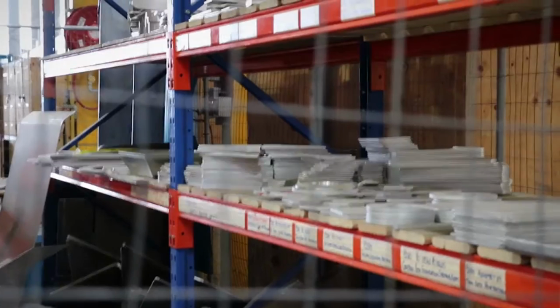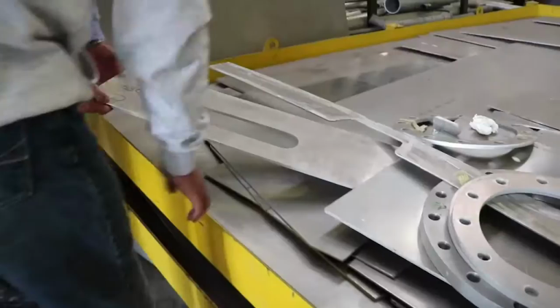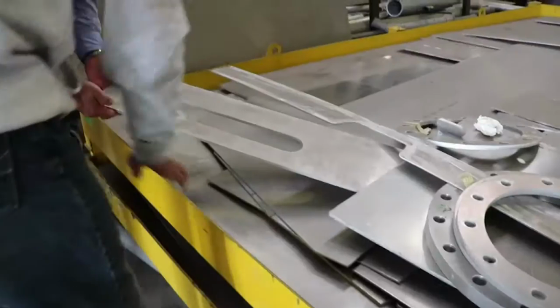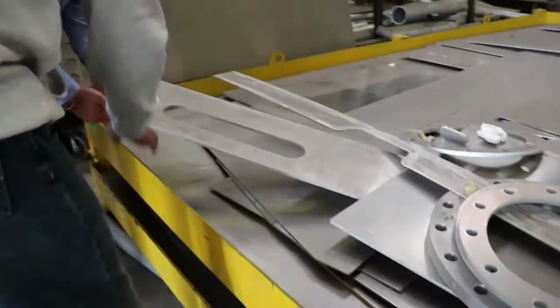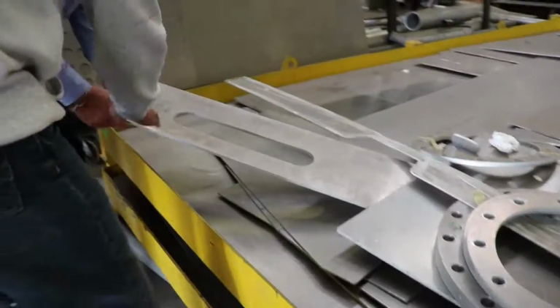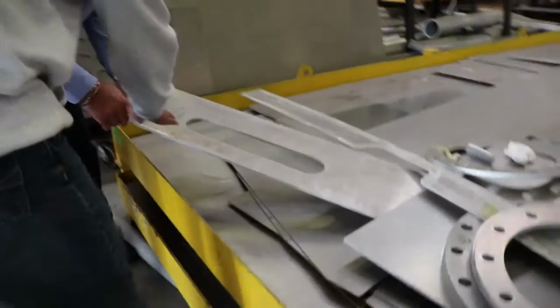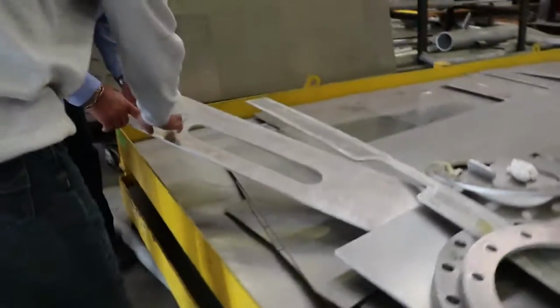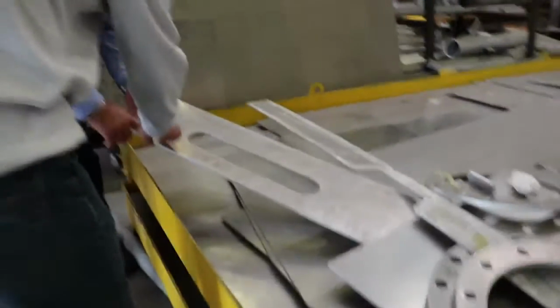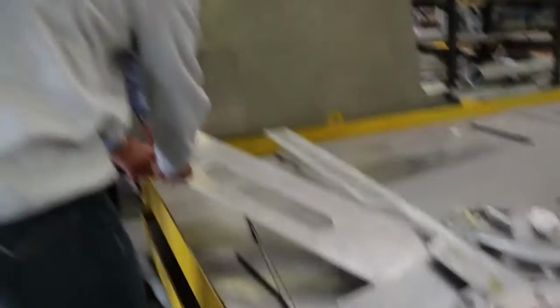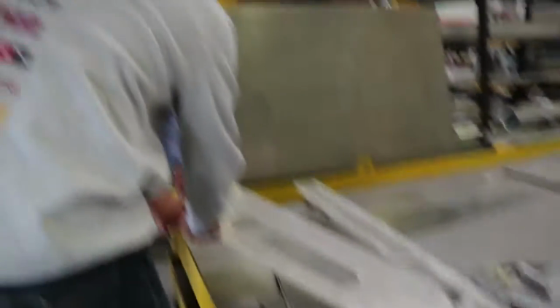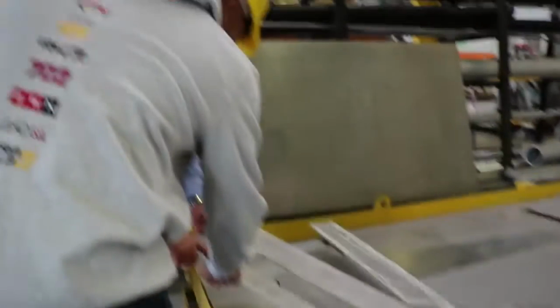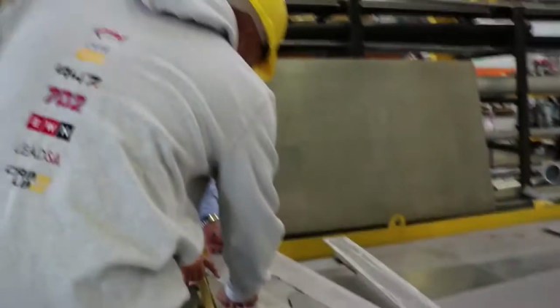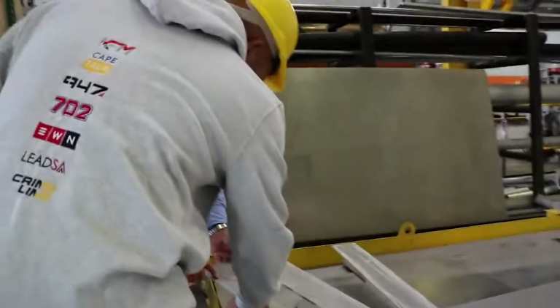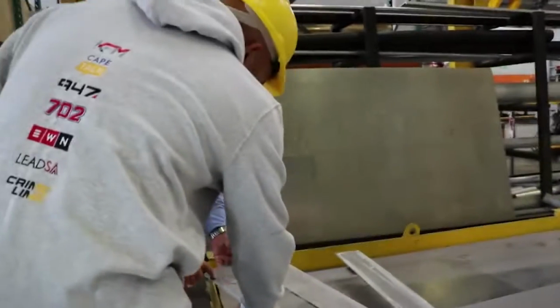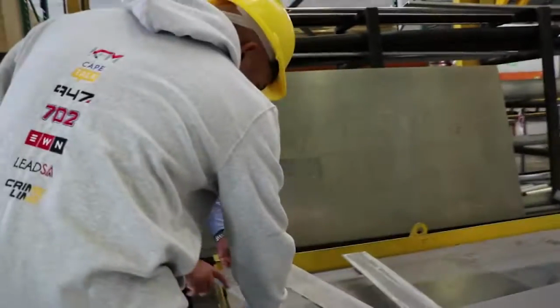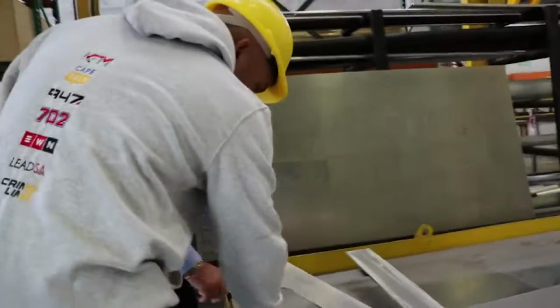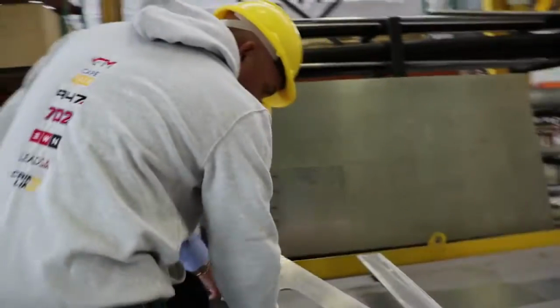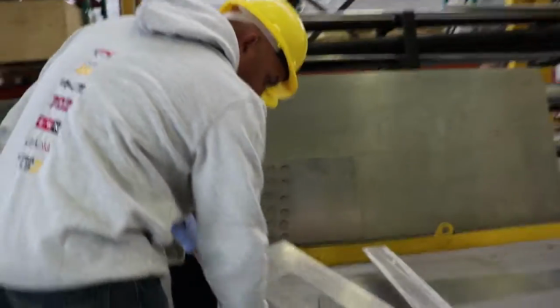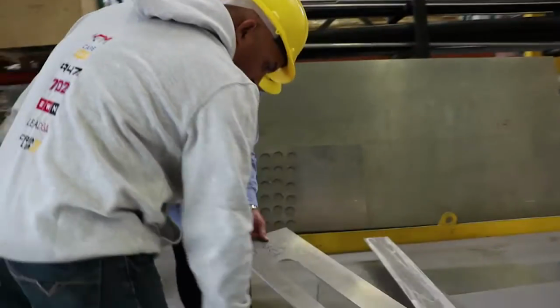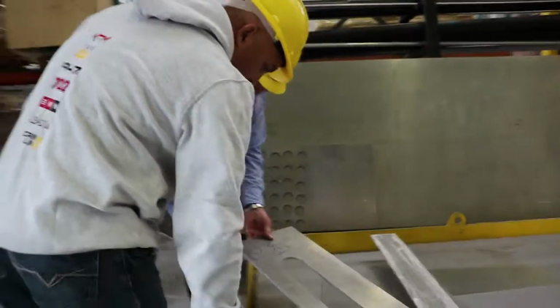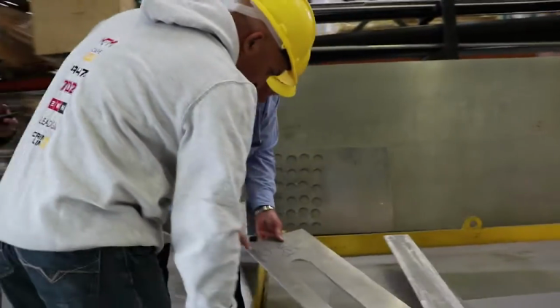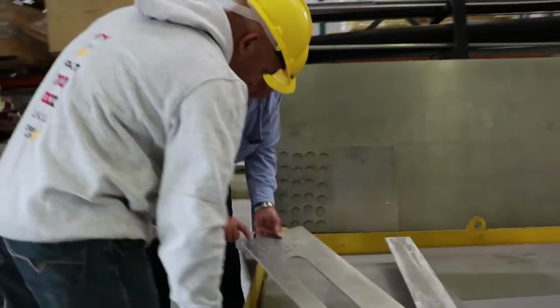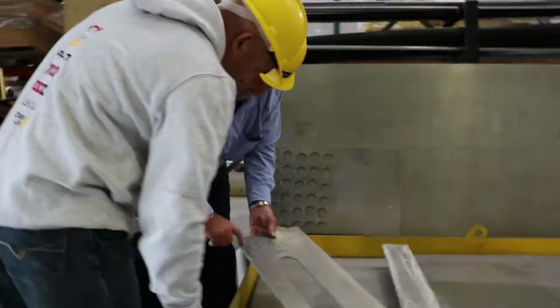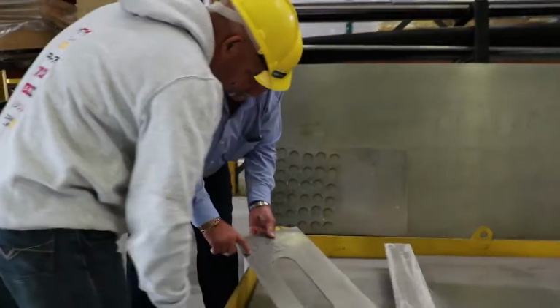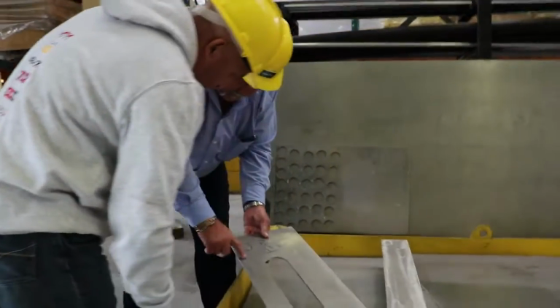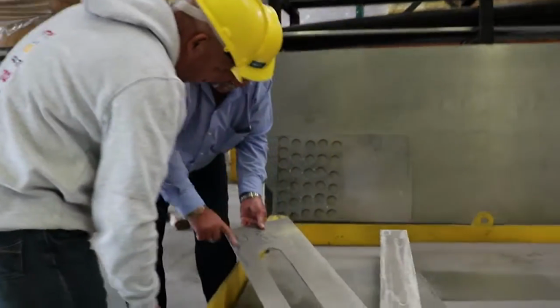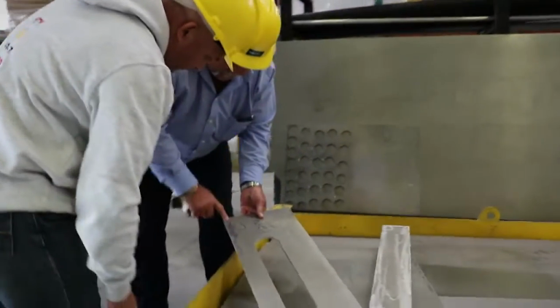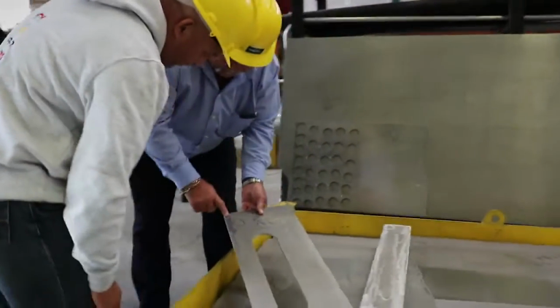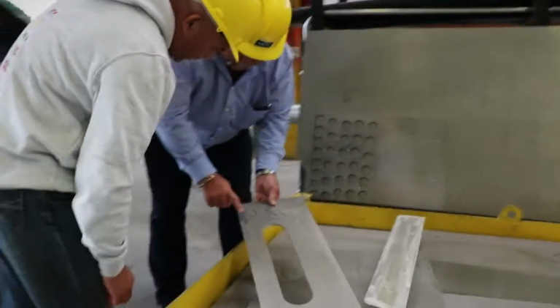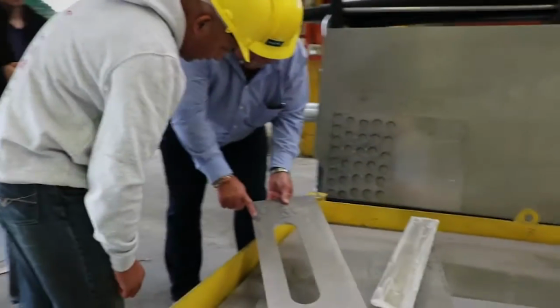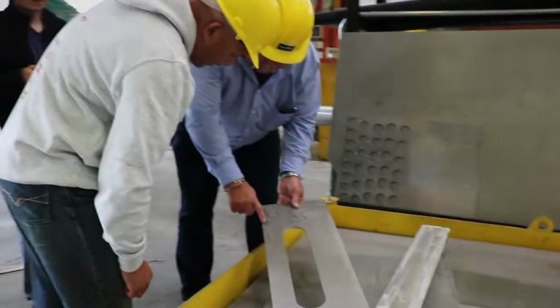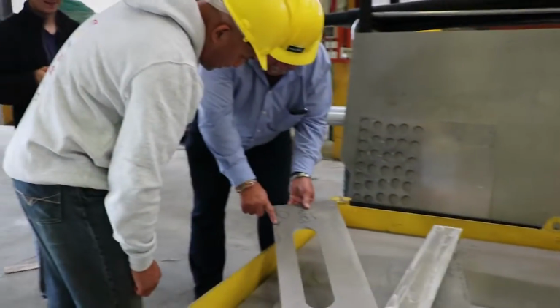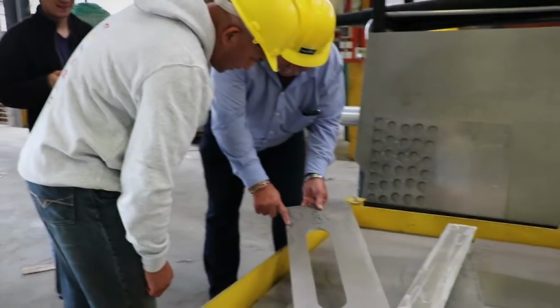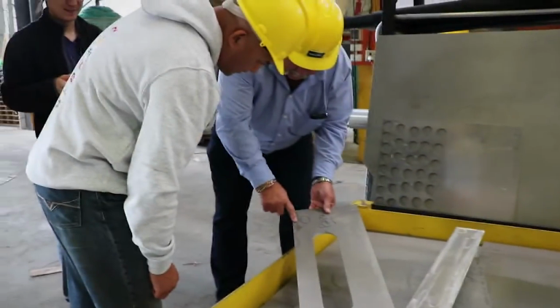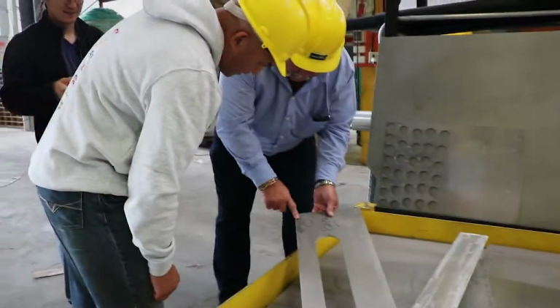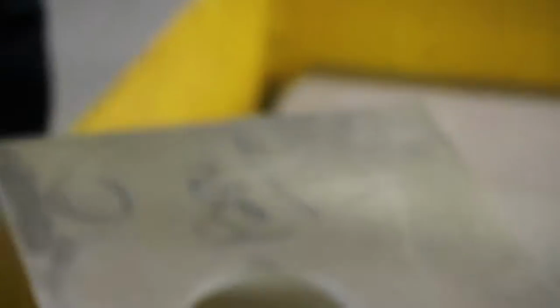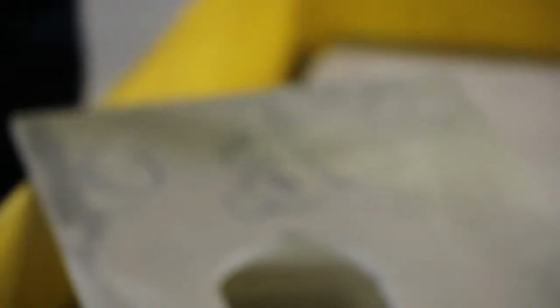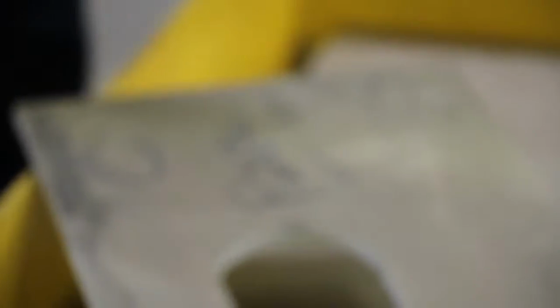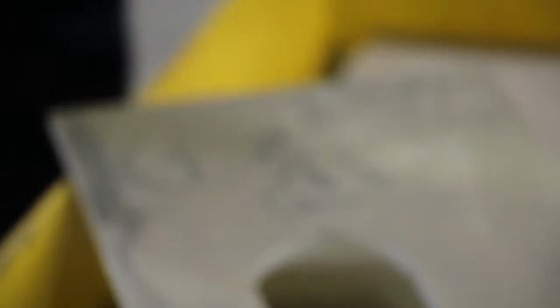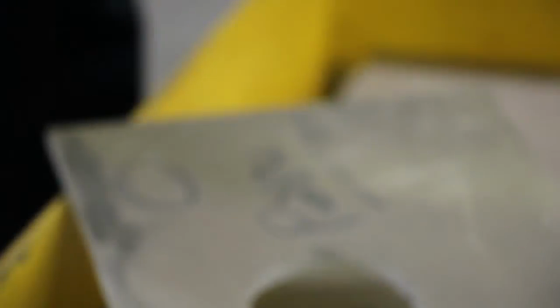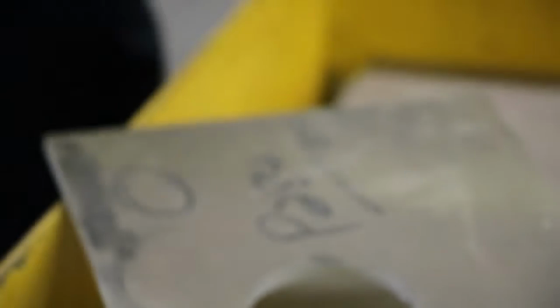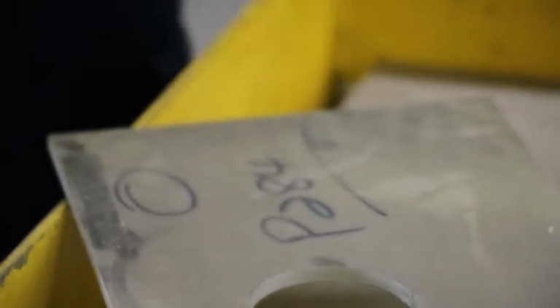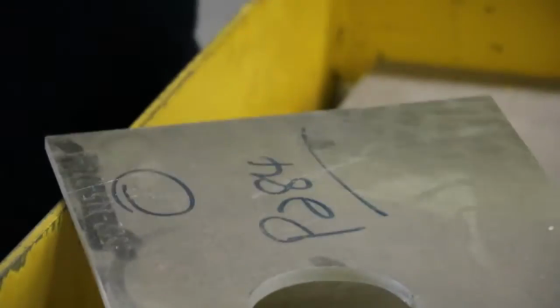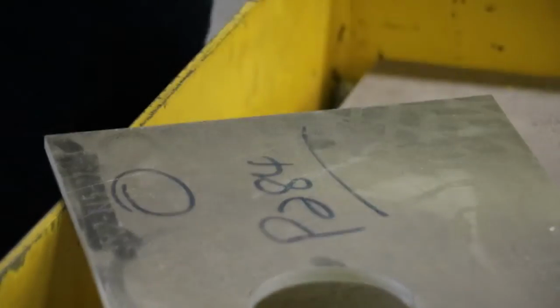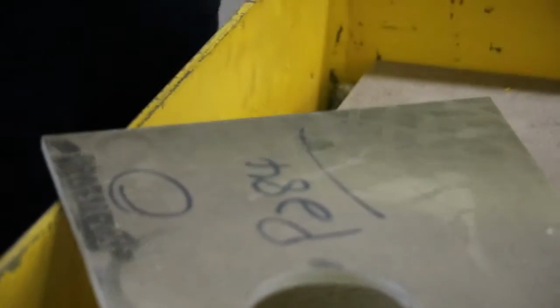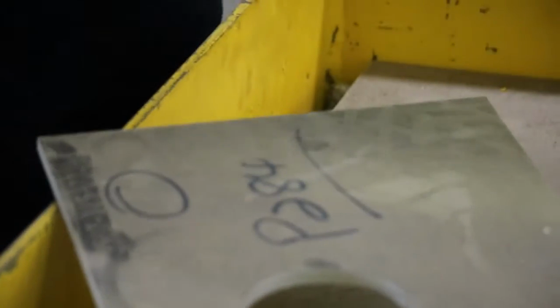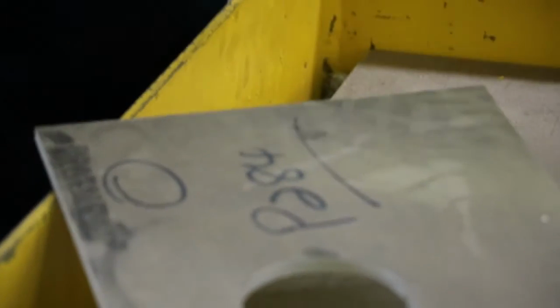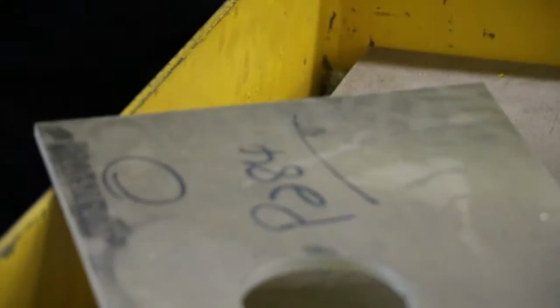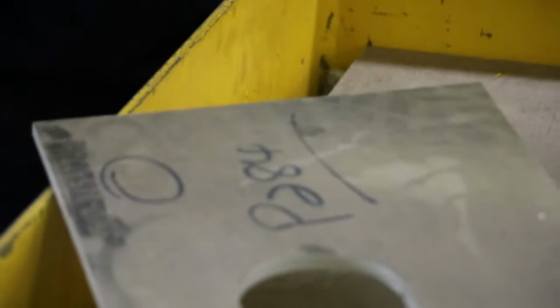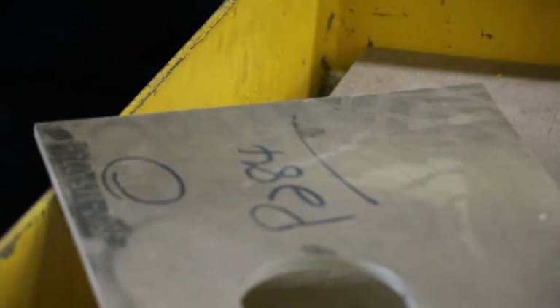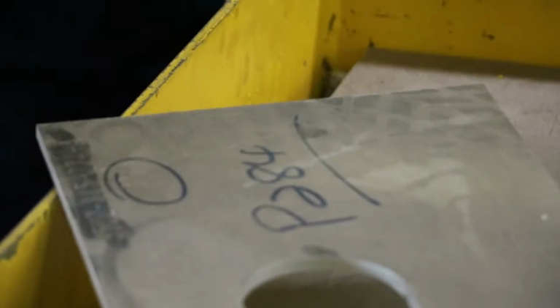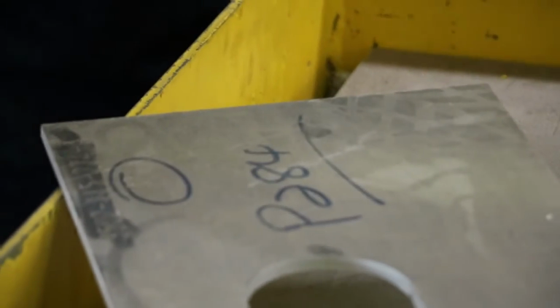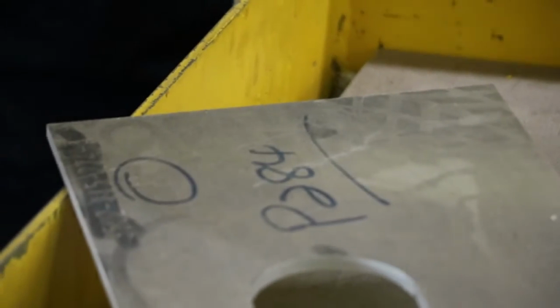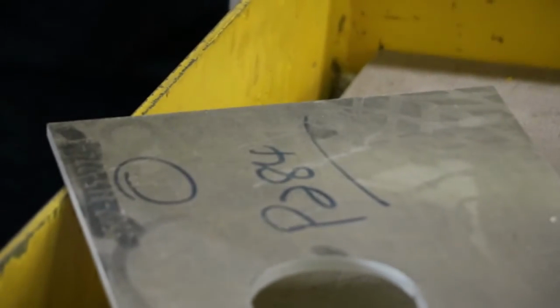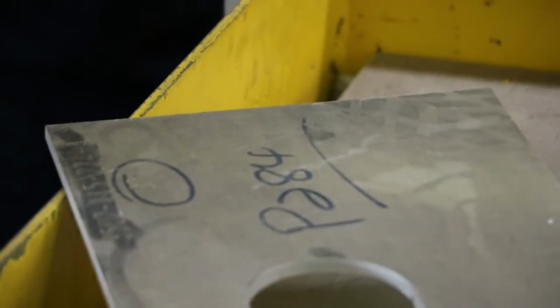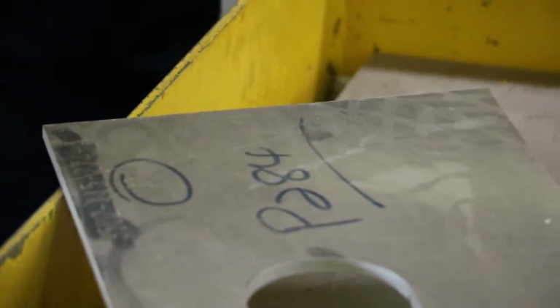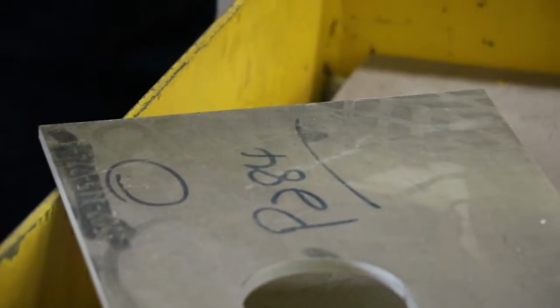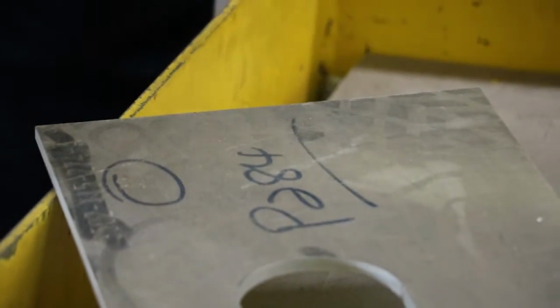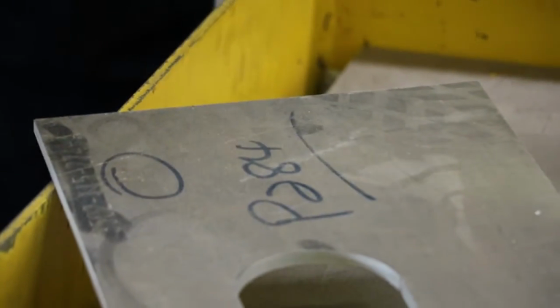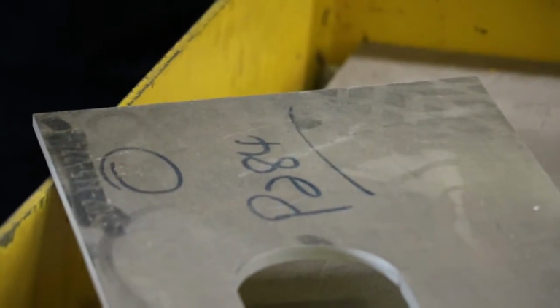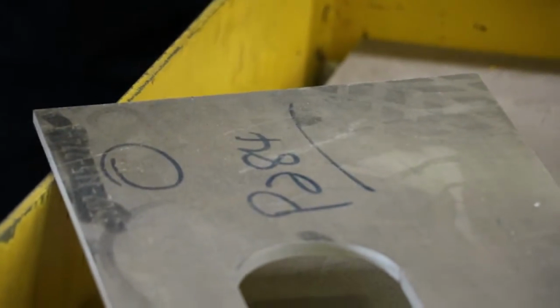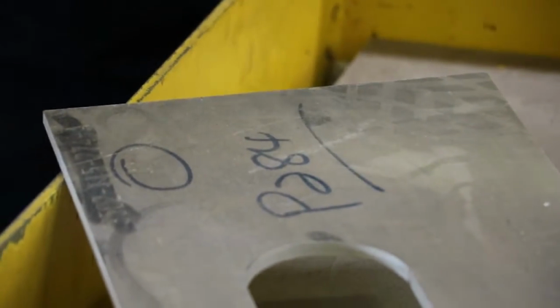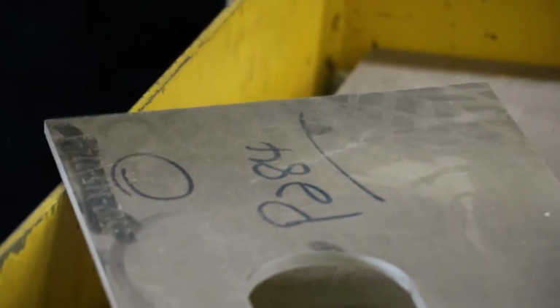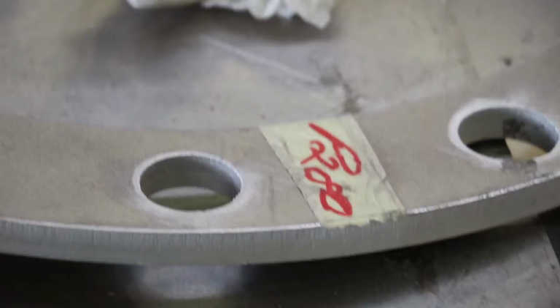On every piece of metal there's an engraved number, and that engraved number refers to a specific part of the piece.